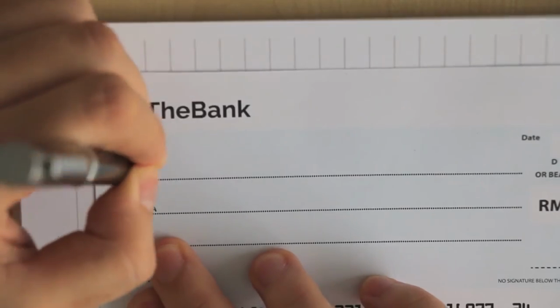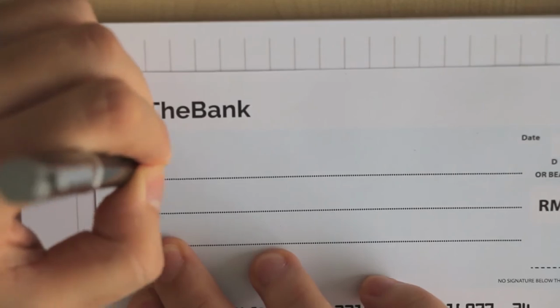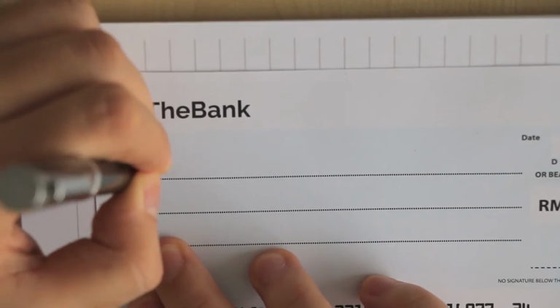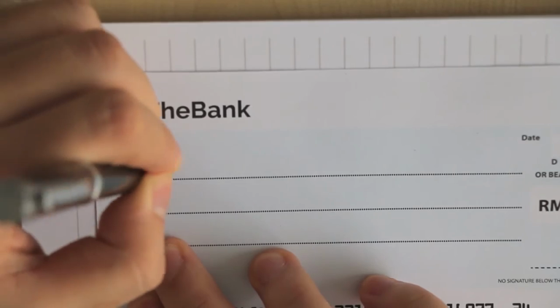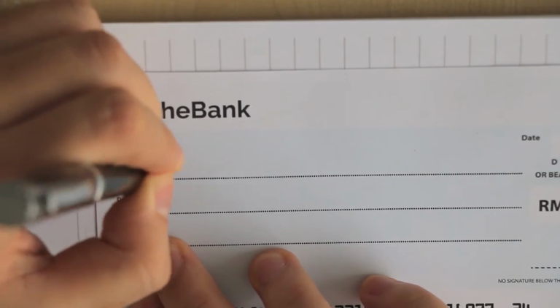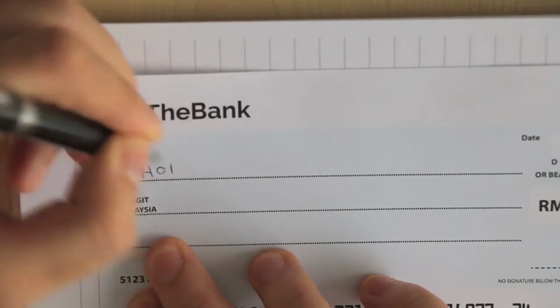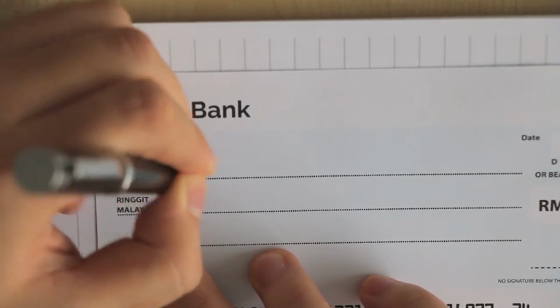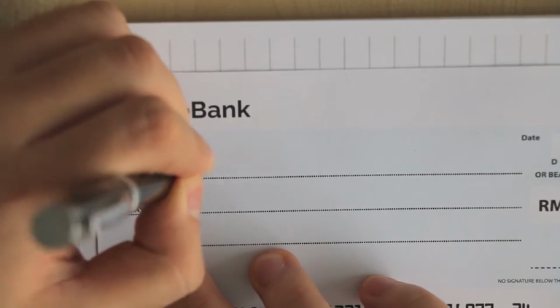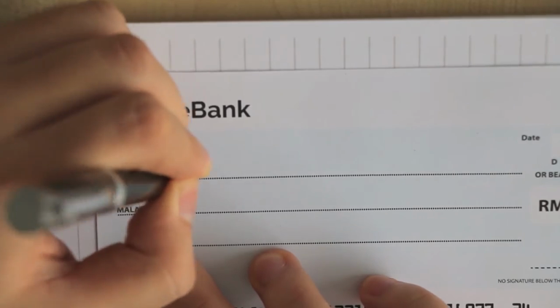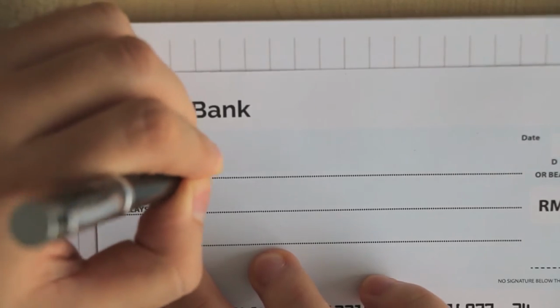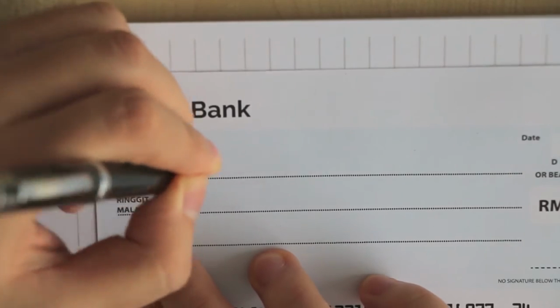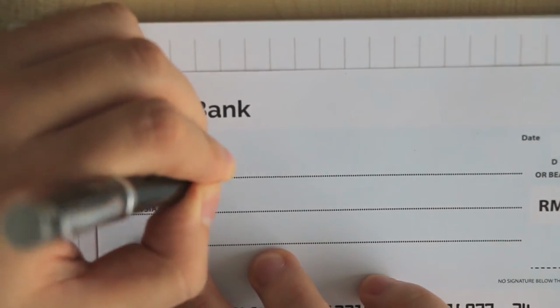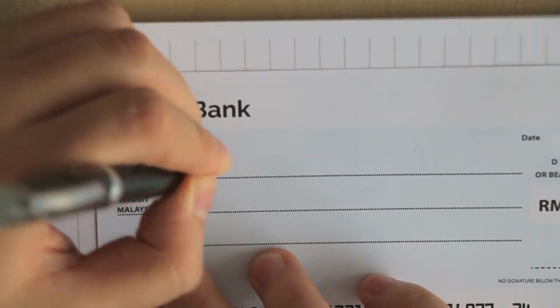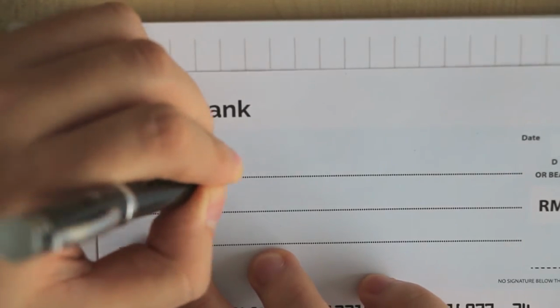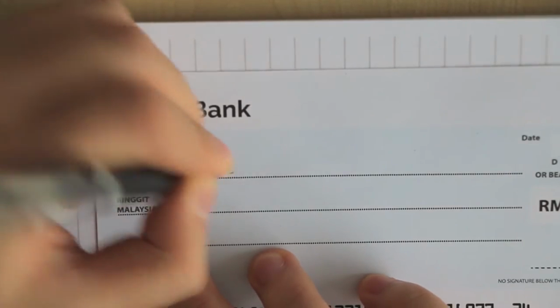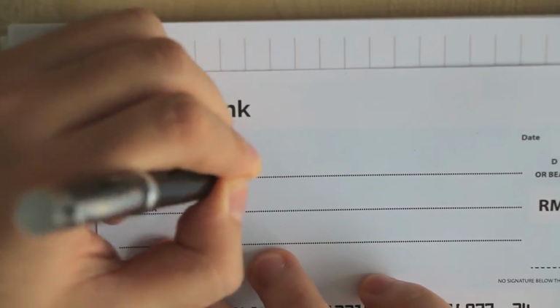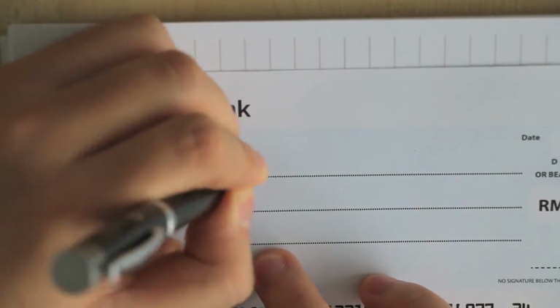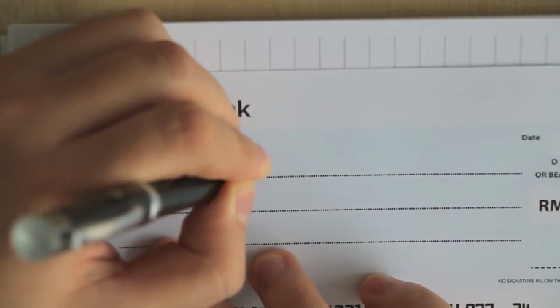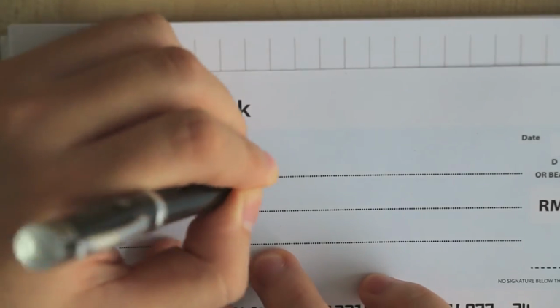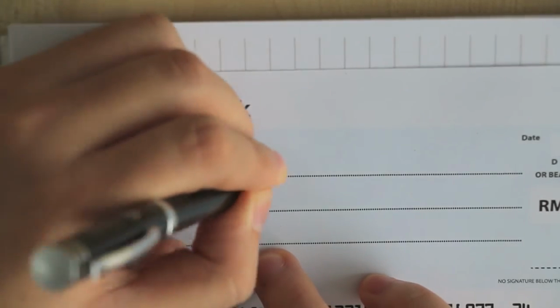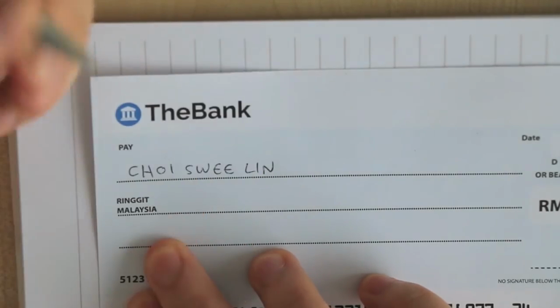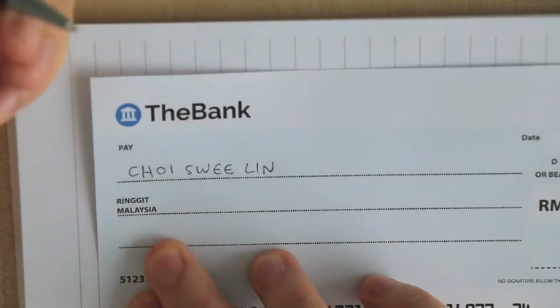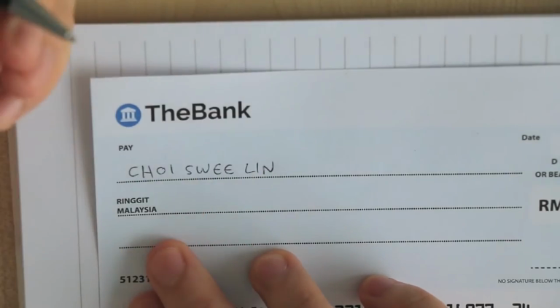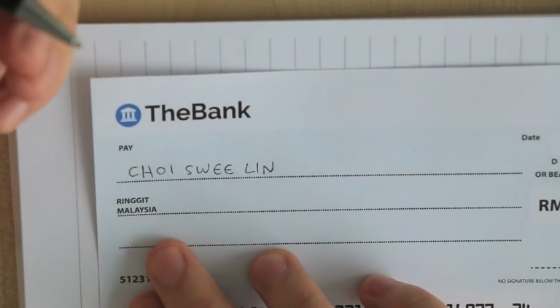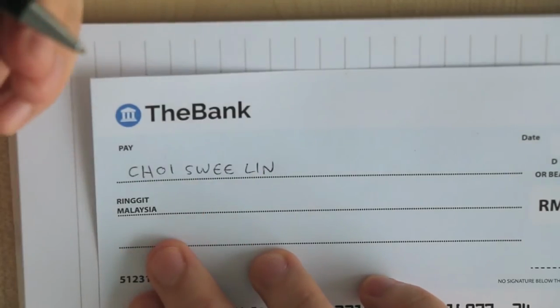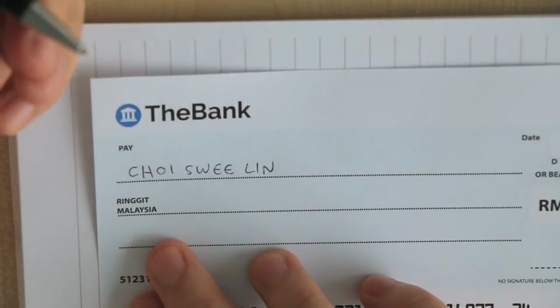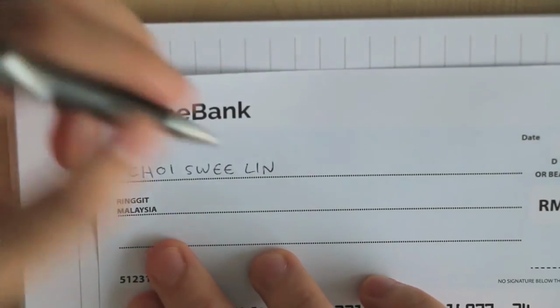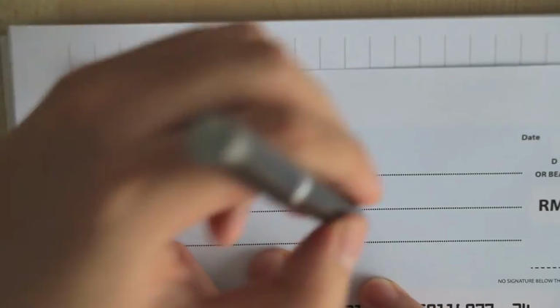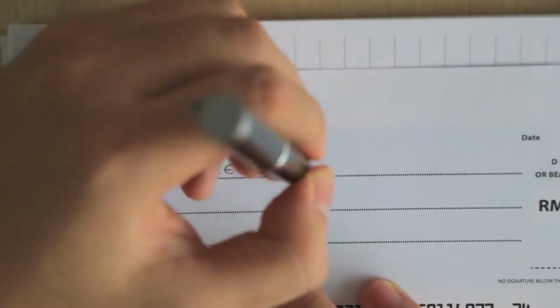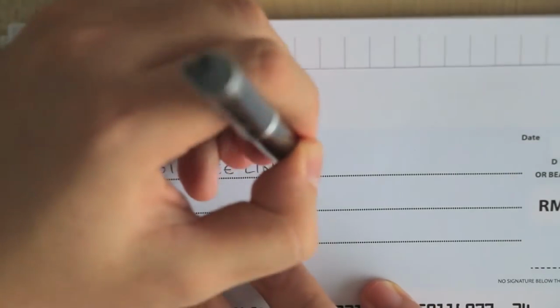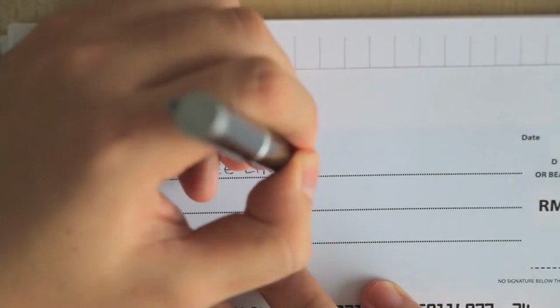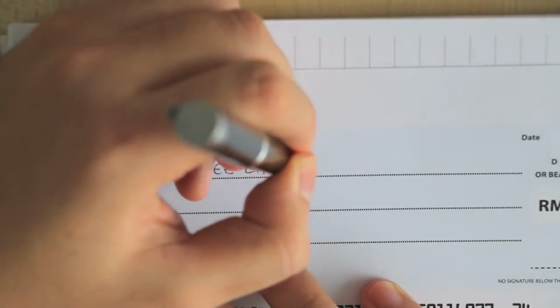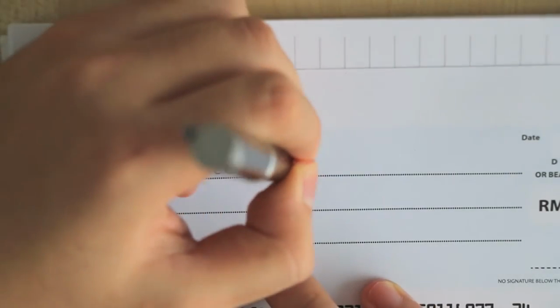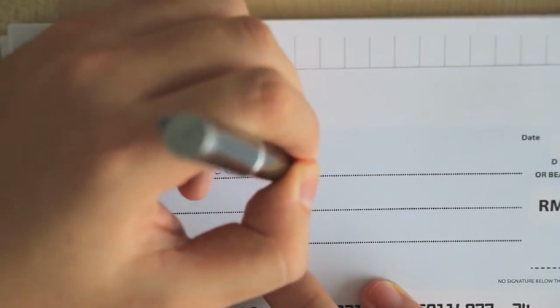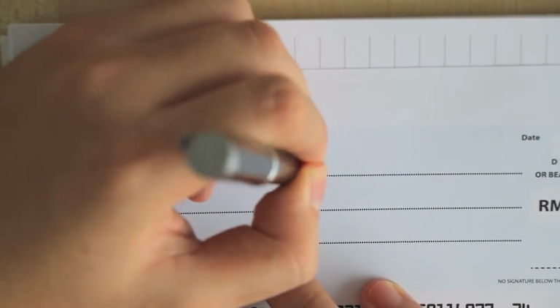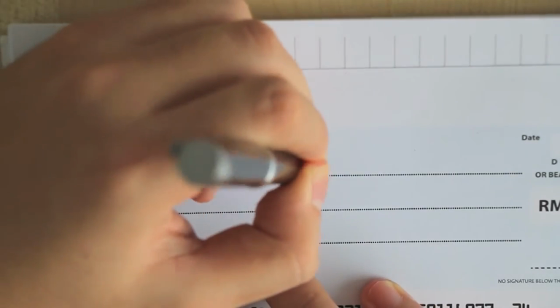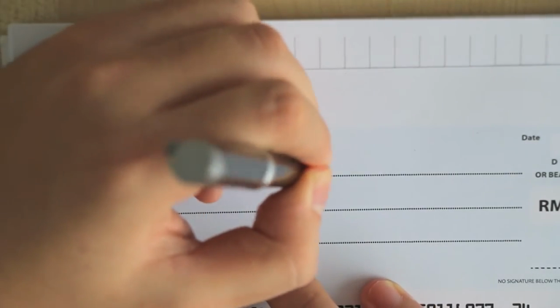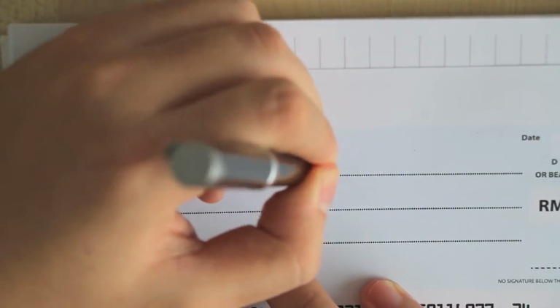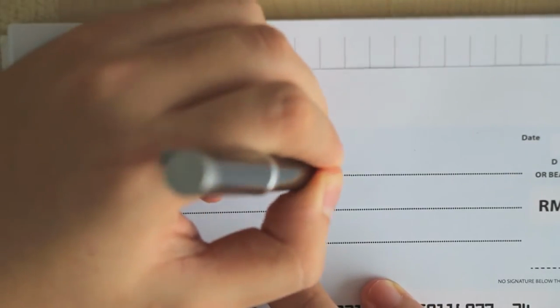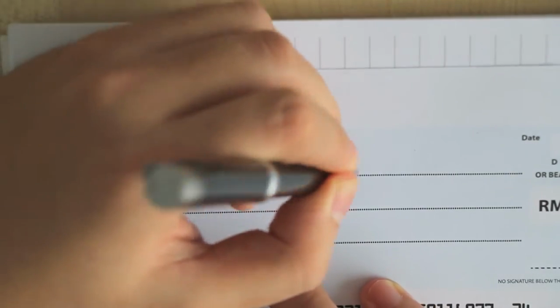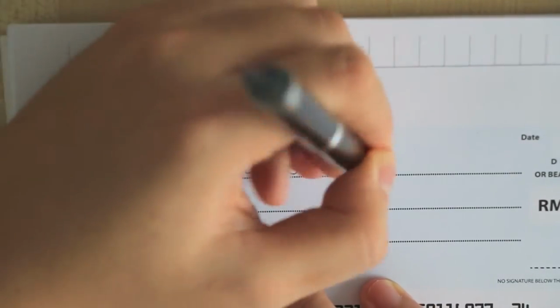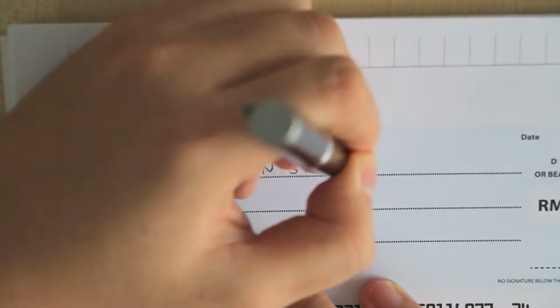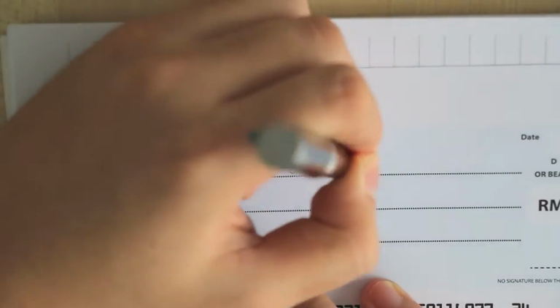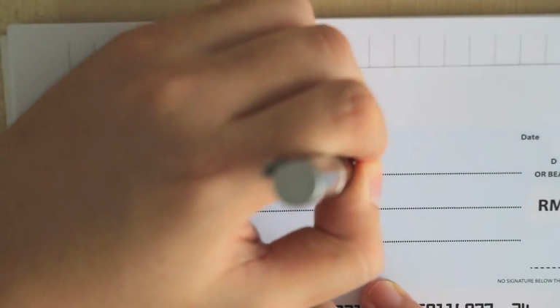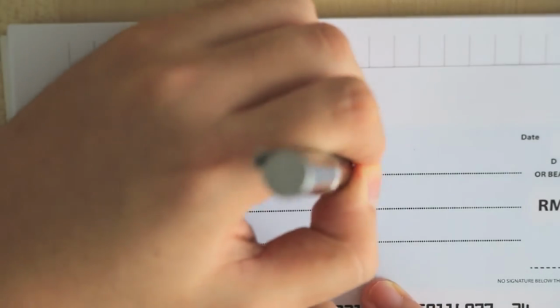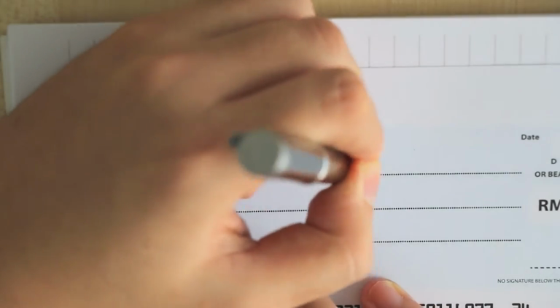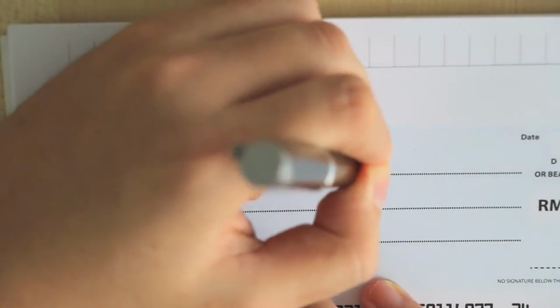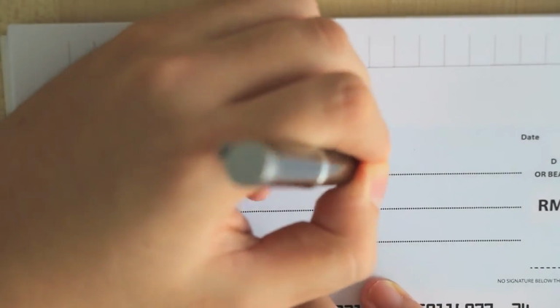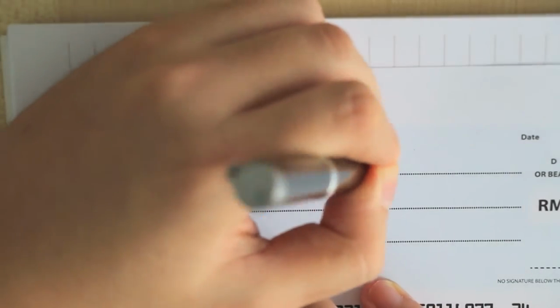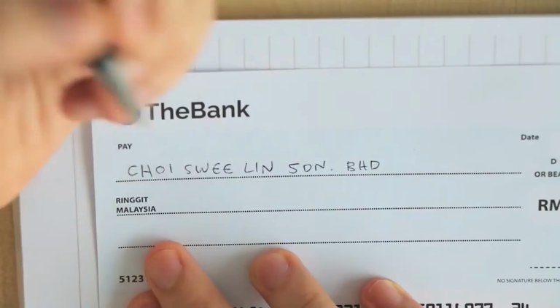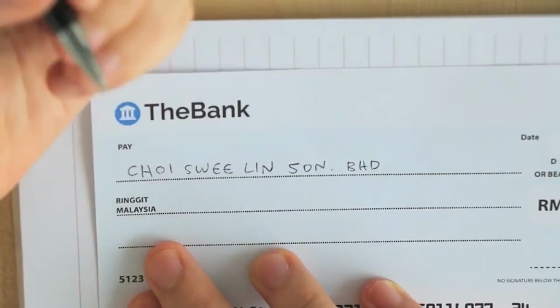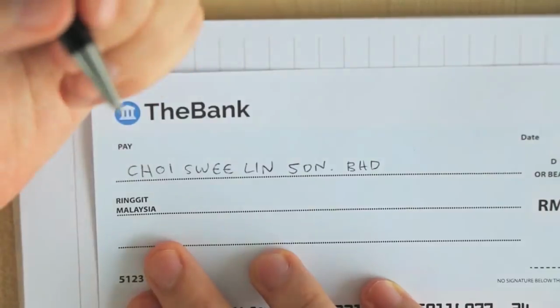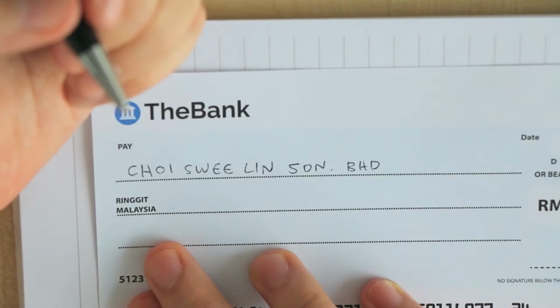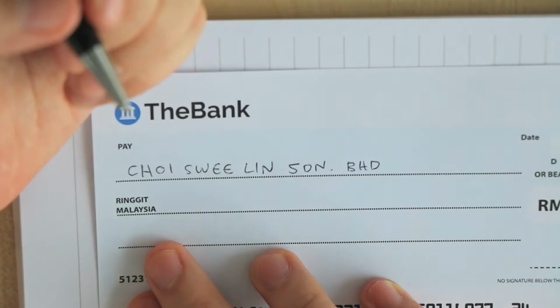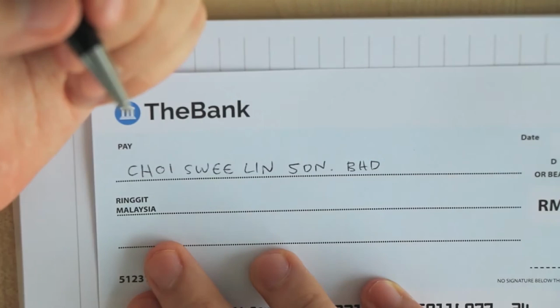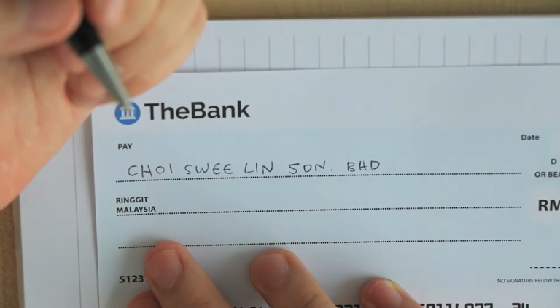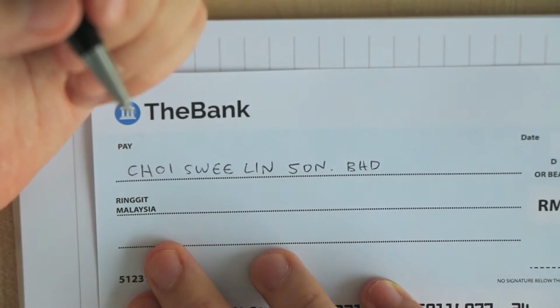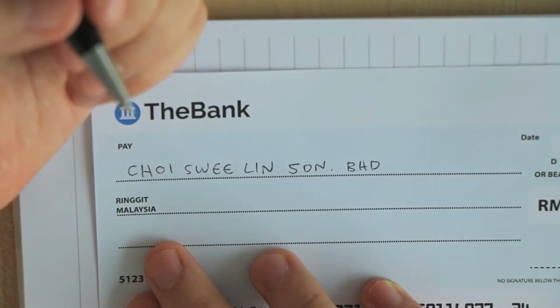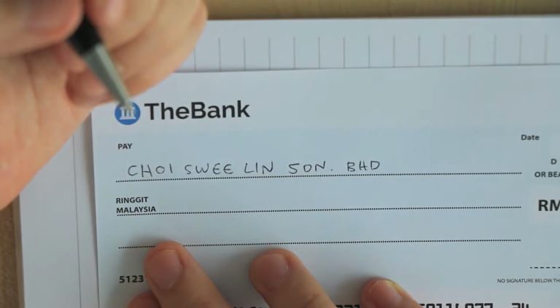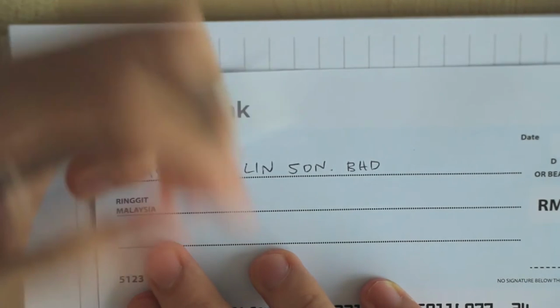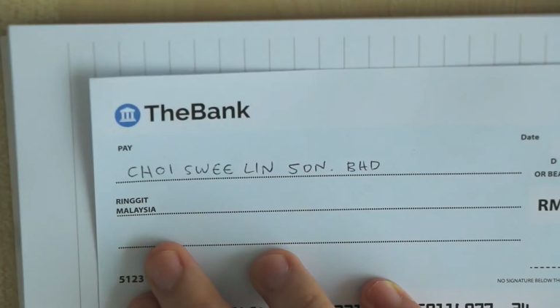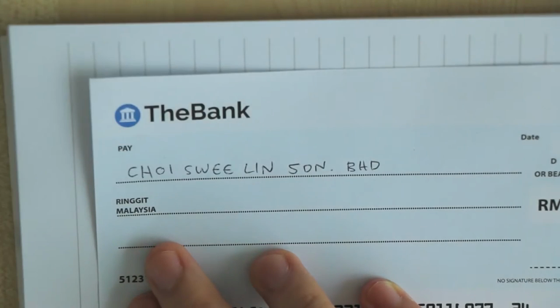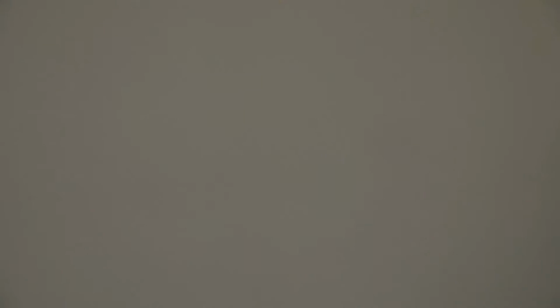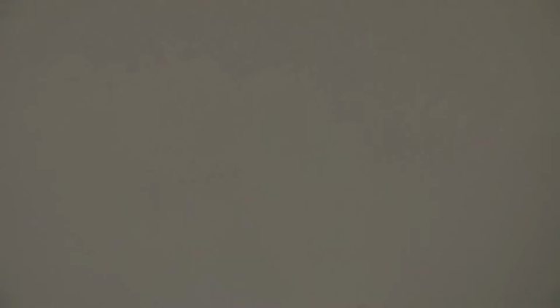Write only where you're supposed to be writing, and in block letters so the handwriting is legible.